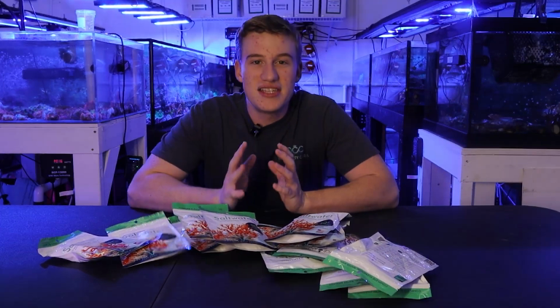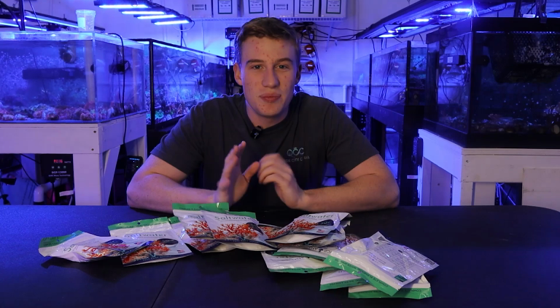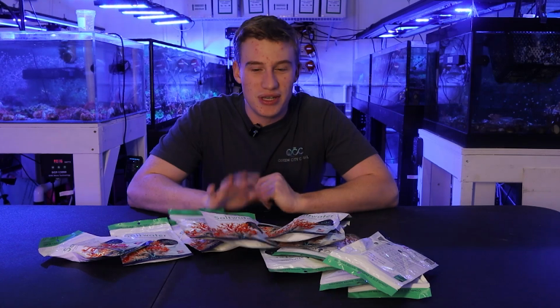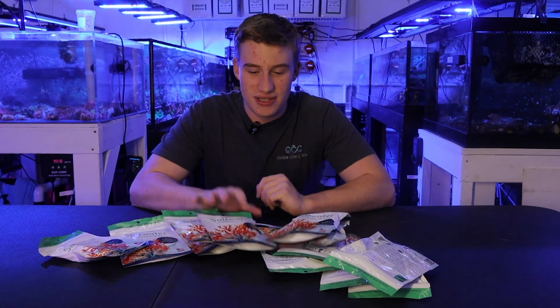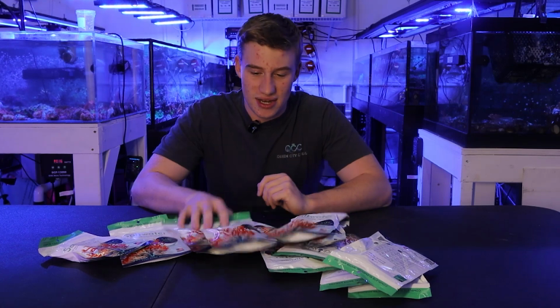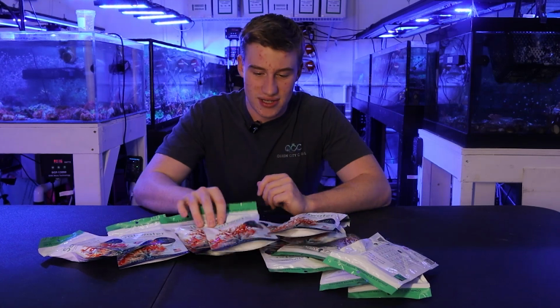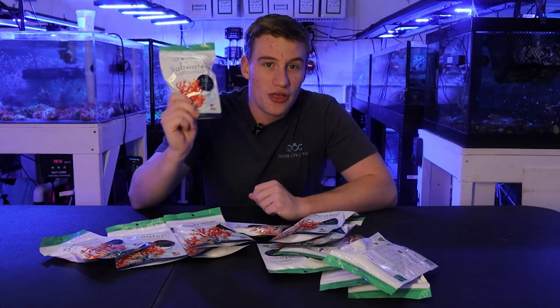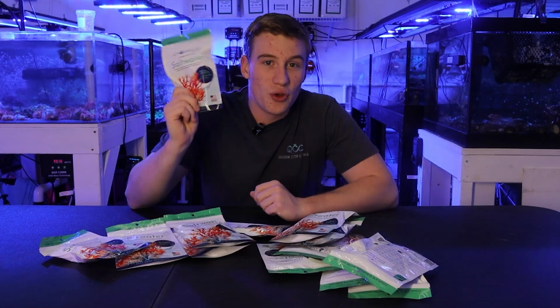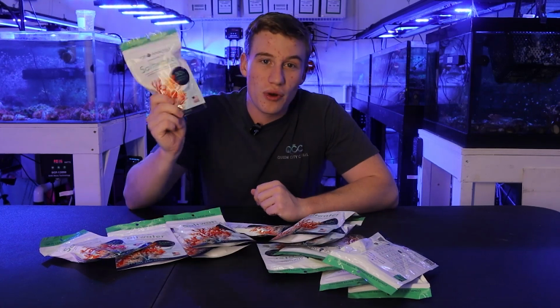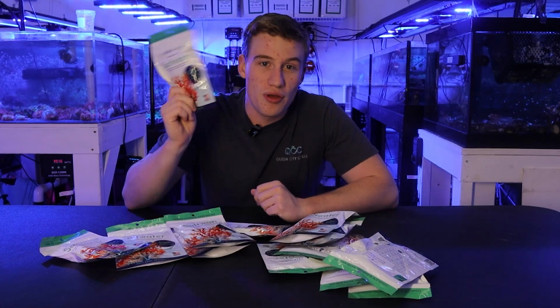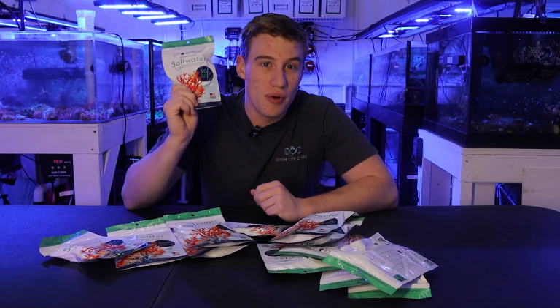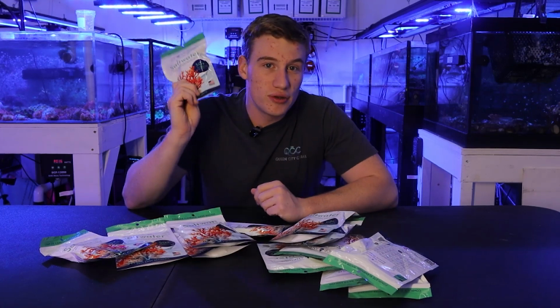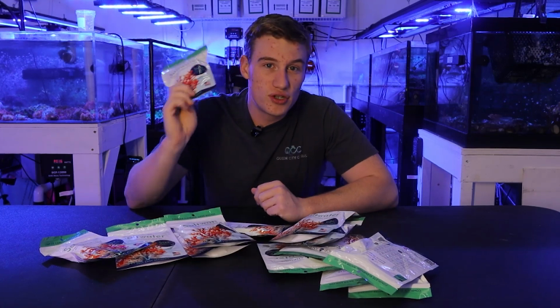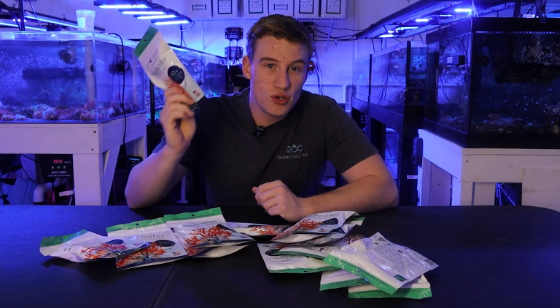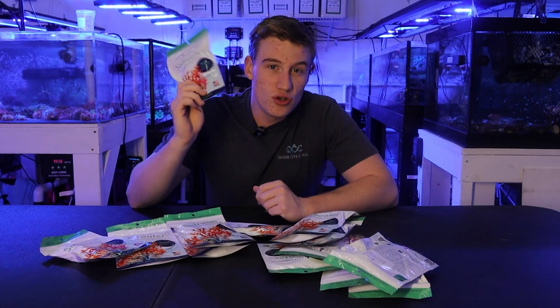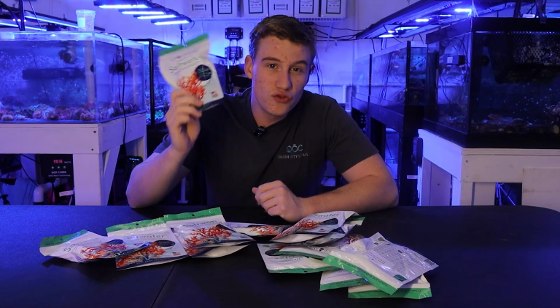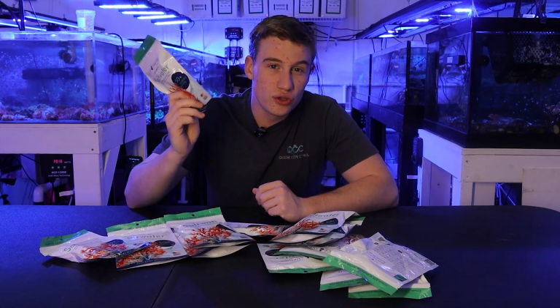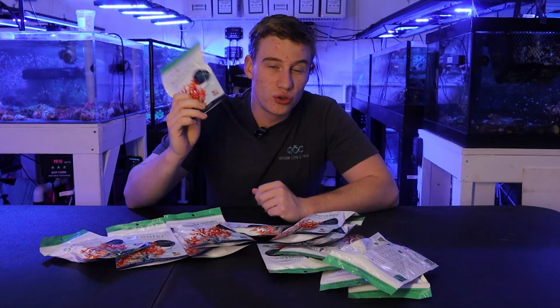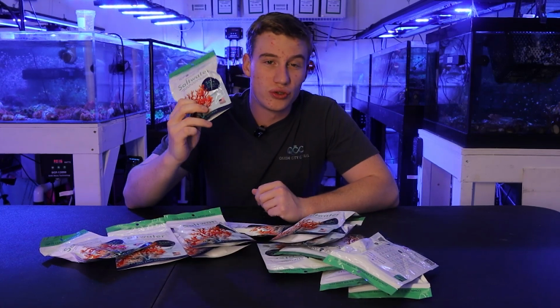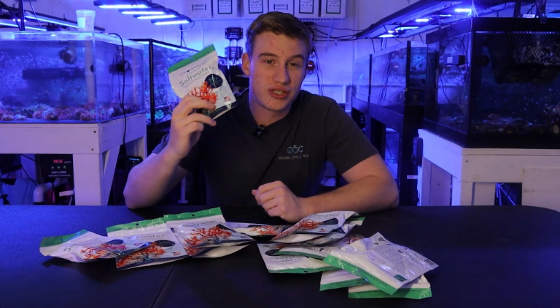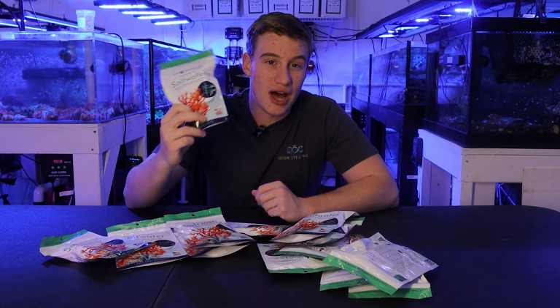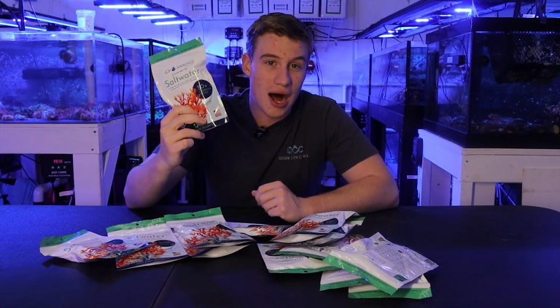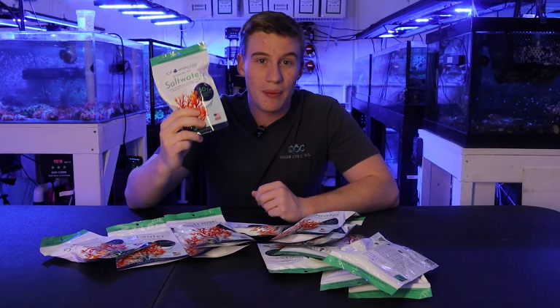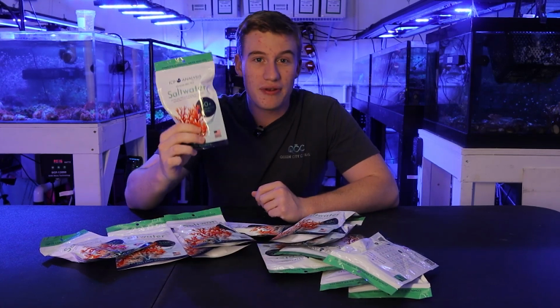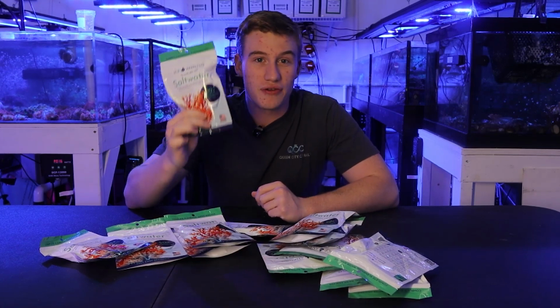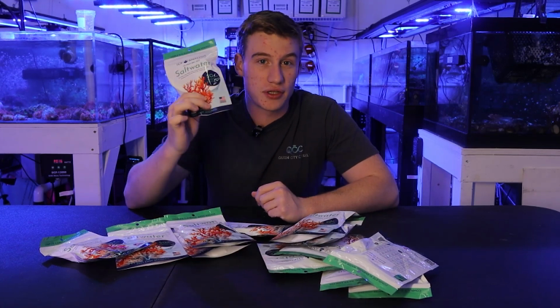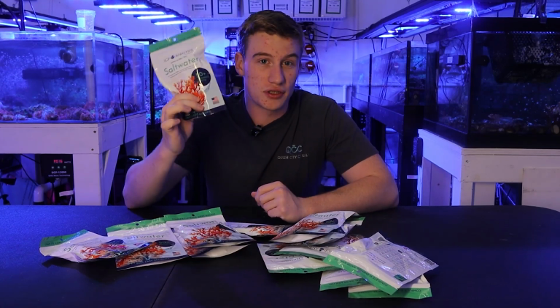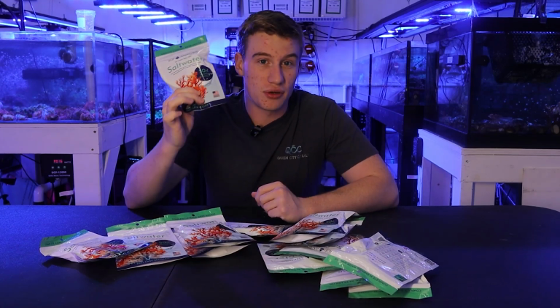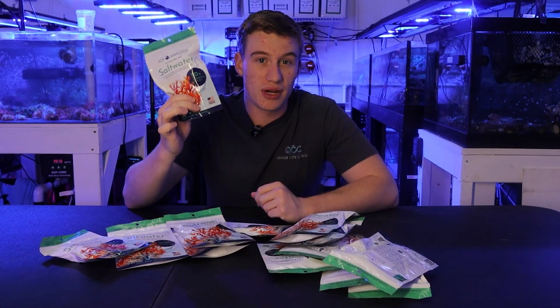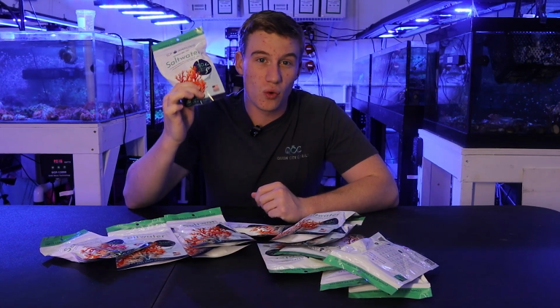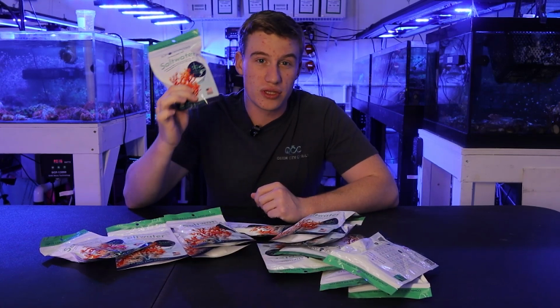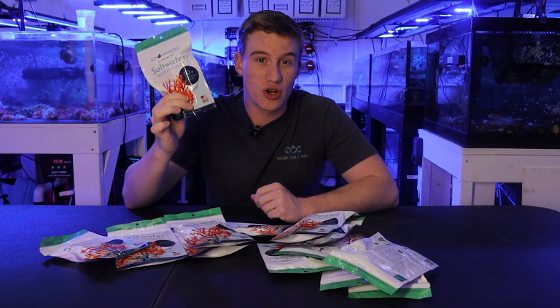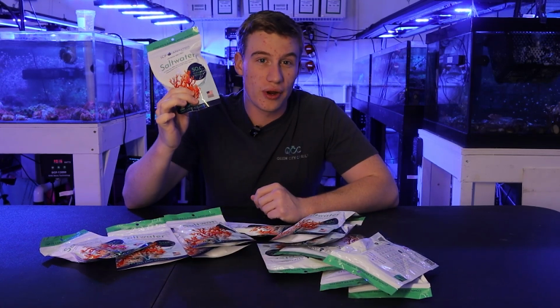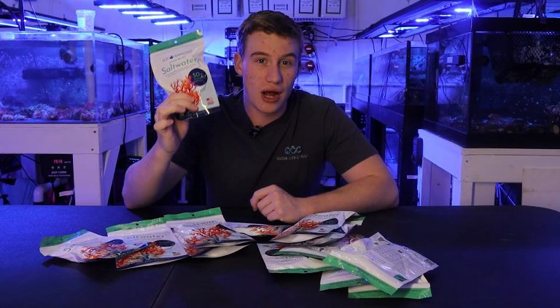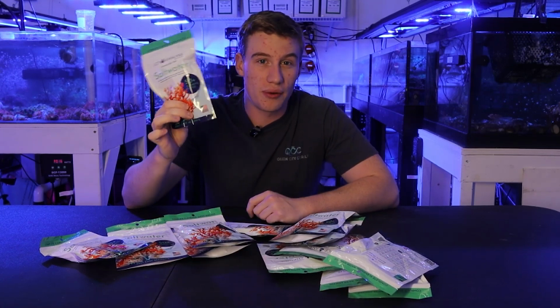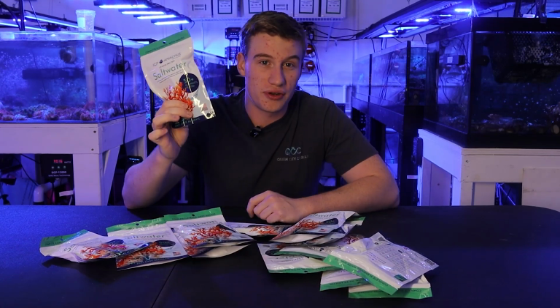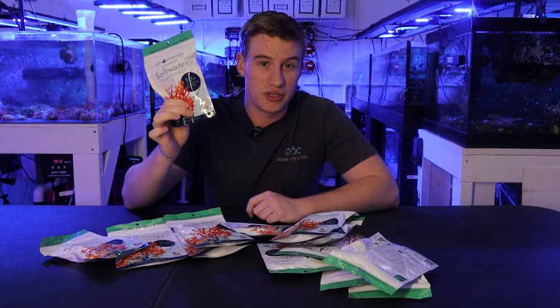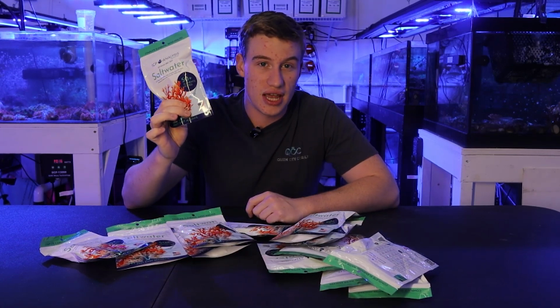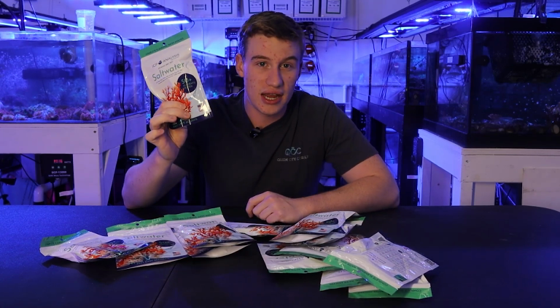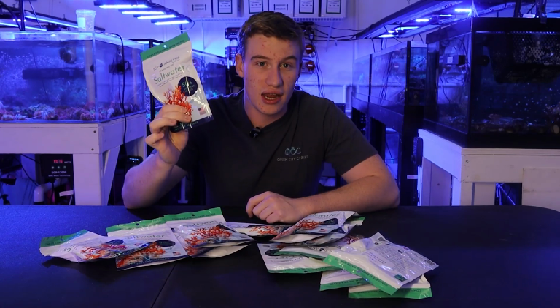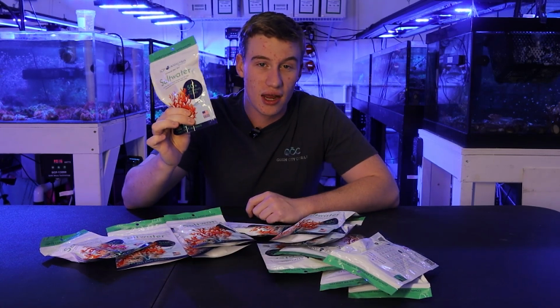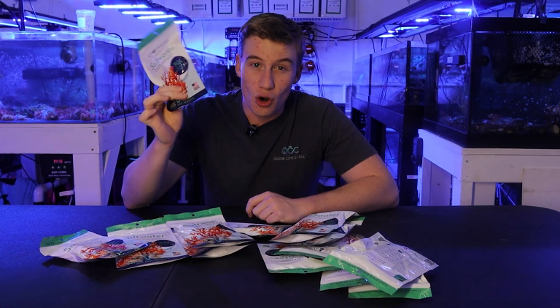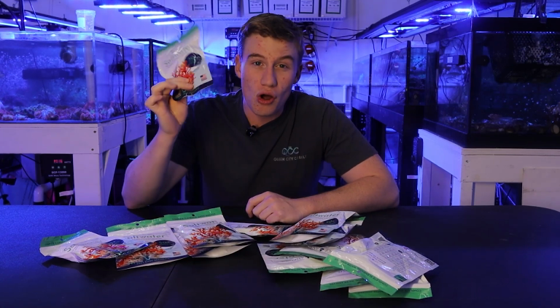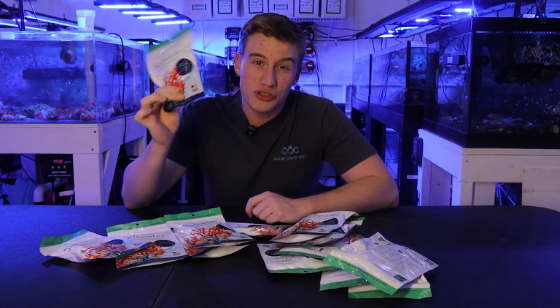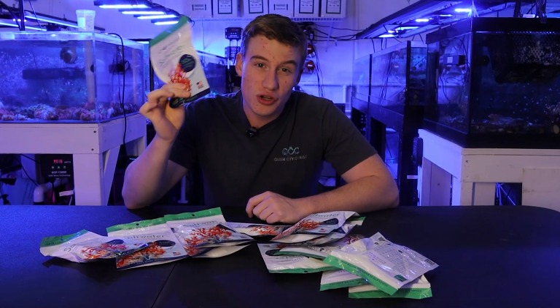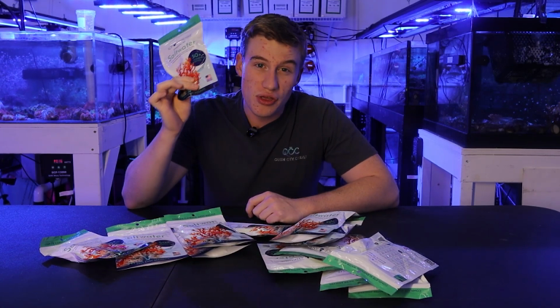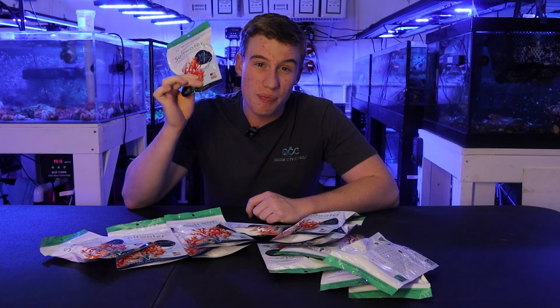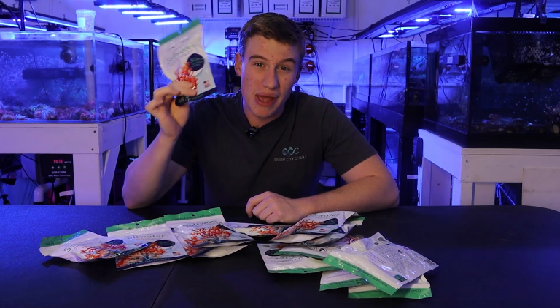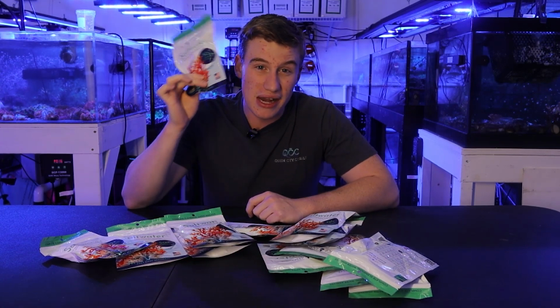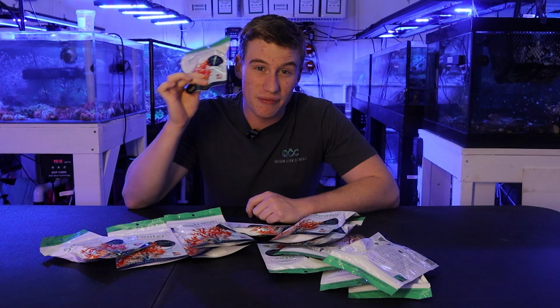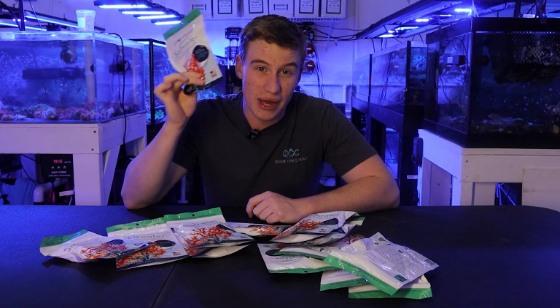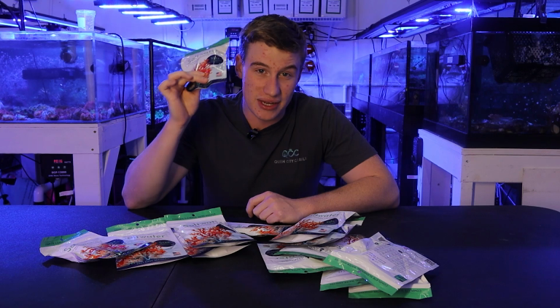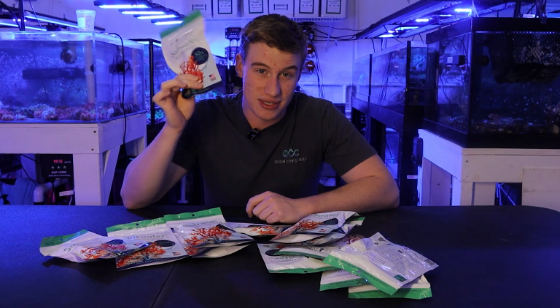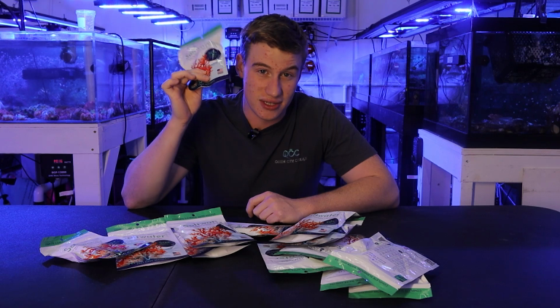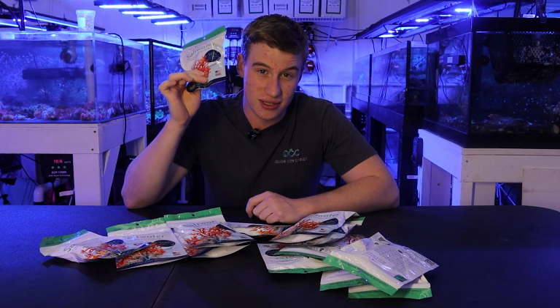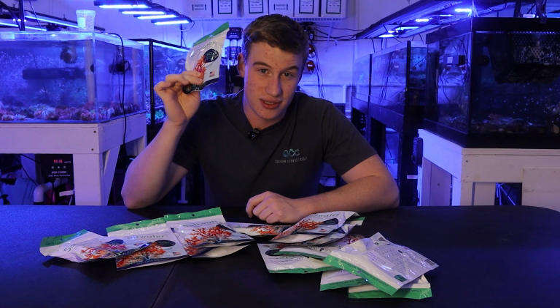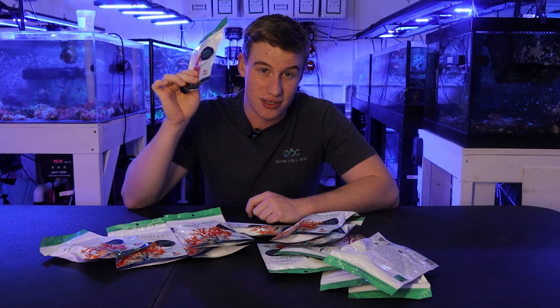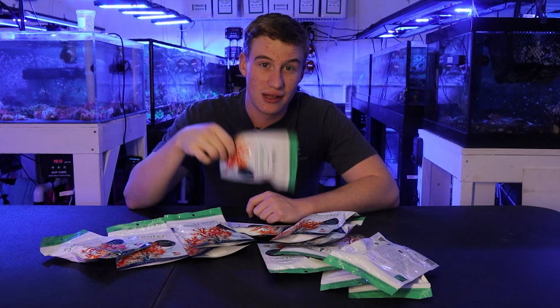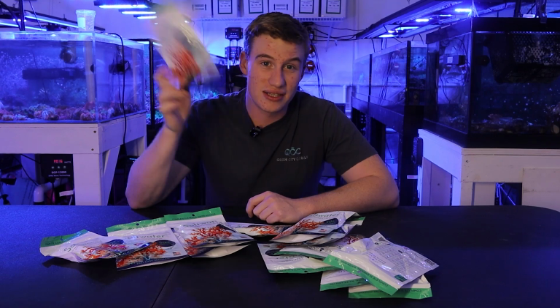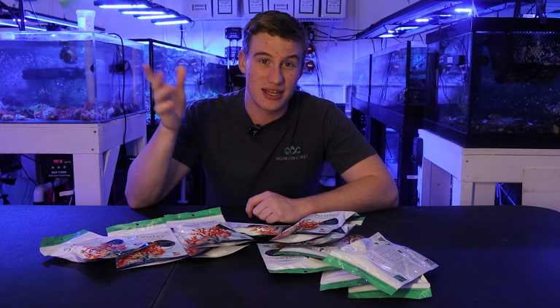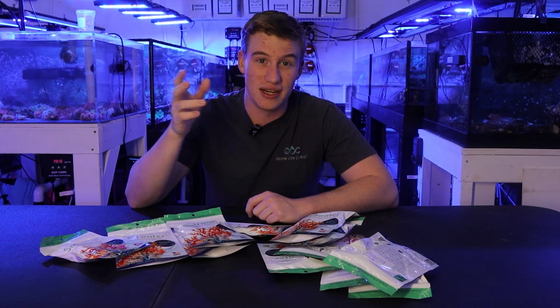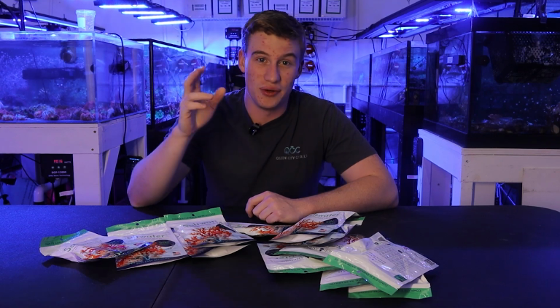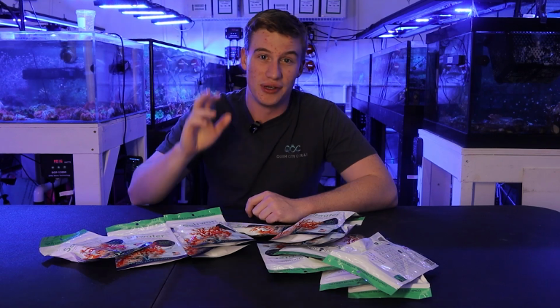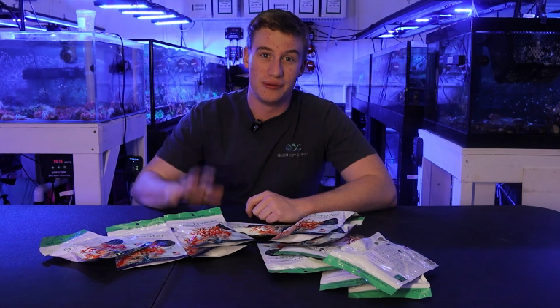ICP tests. They're one of the most useful tools in the hobby for determining what's going on with your tank. They're also the bane of my existence. Let's get into it.